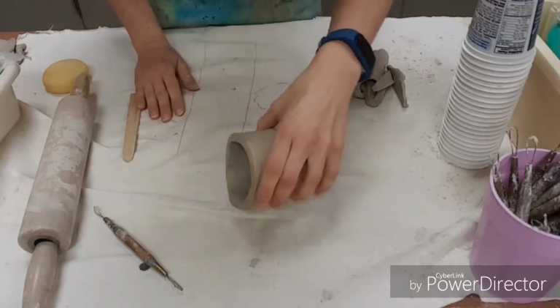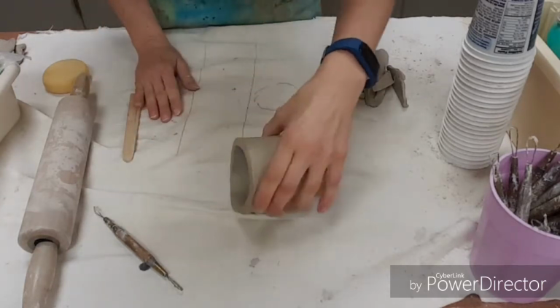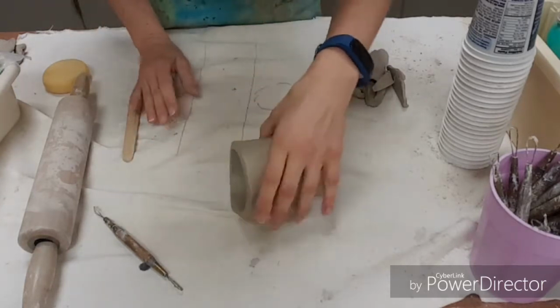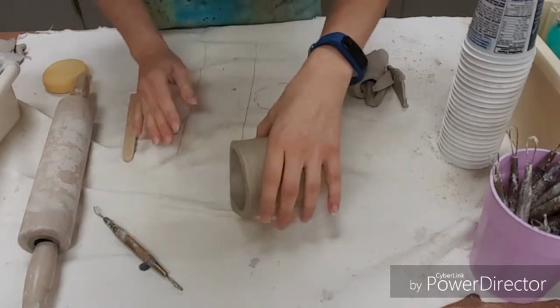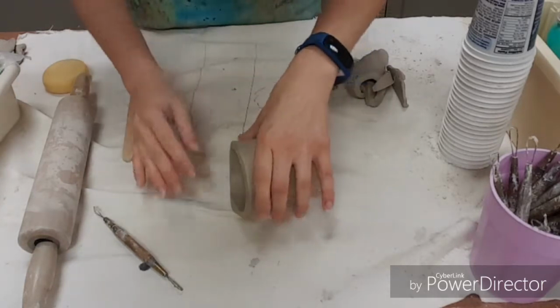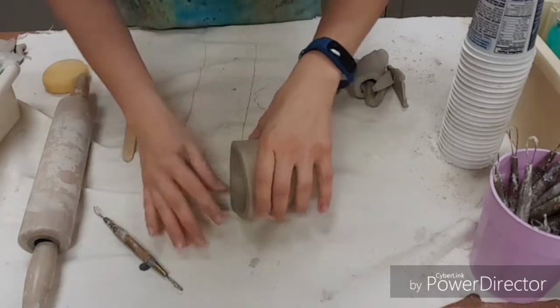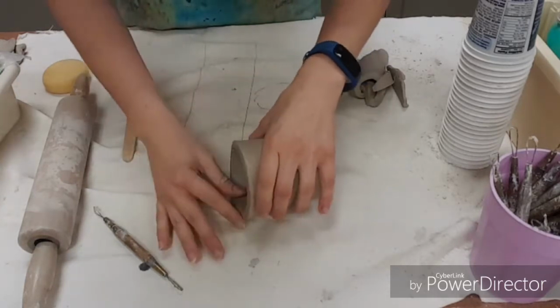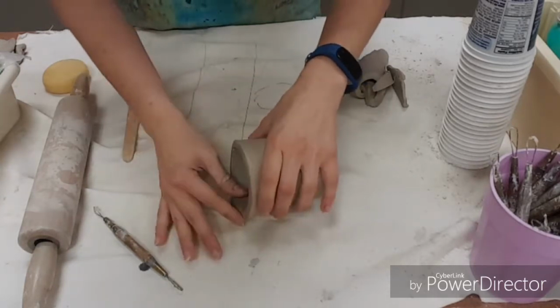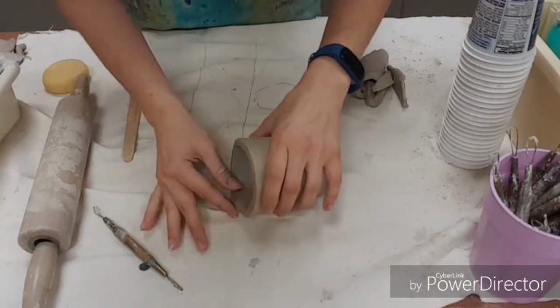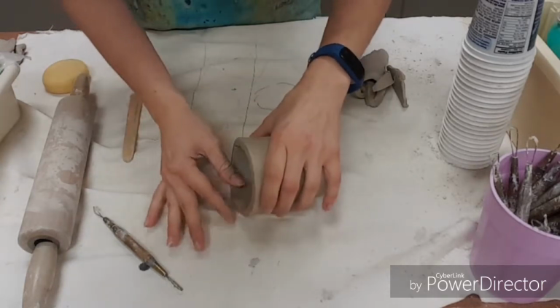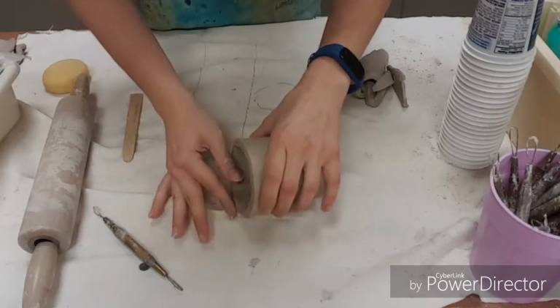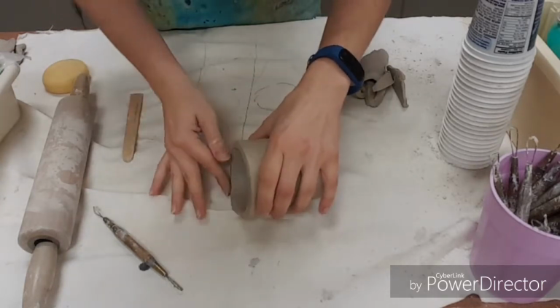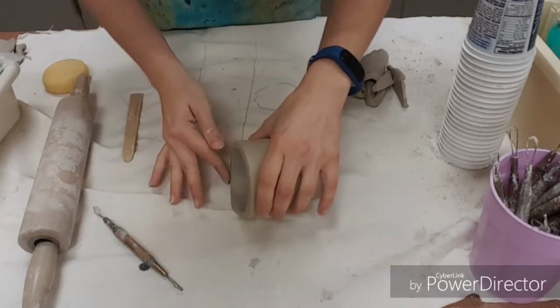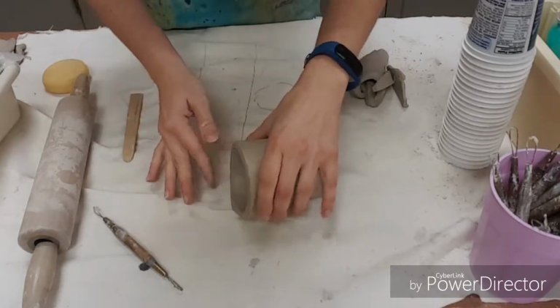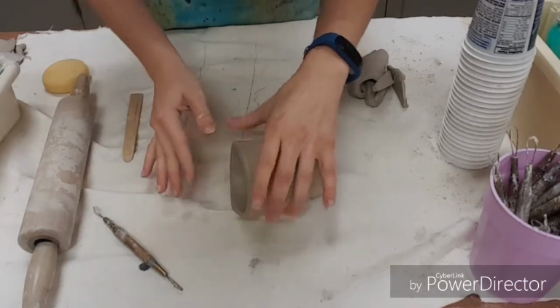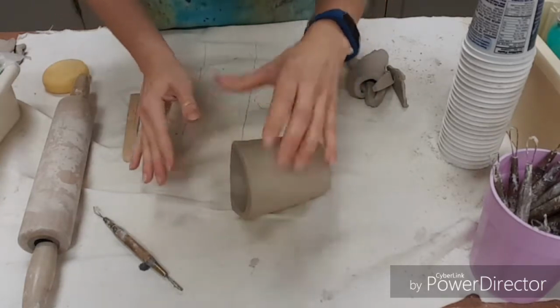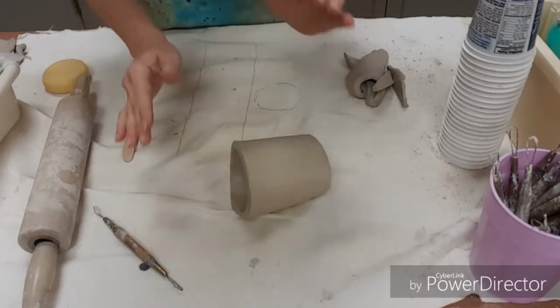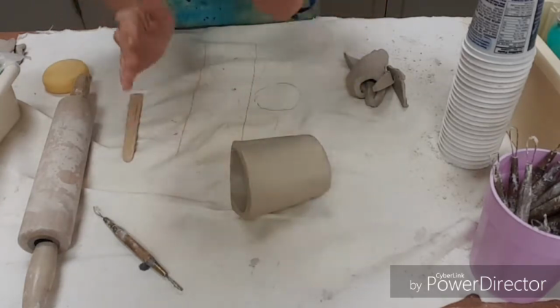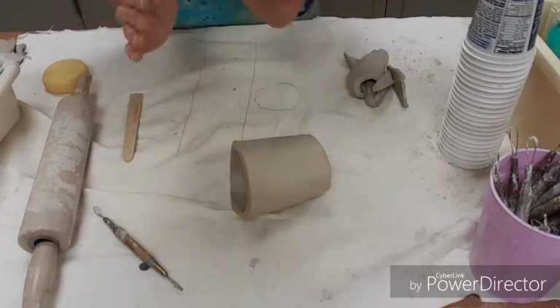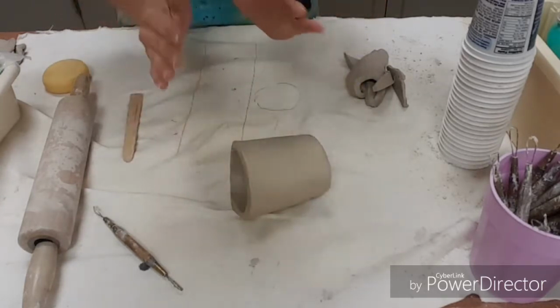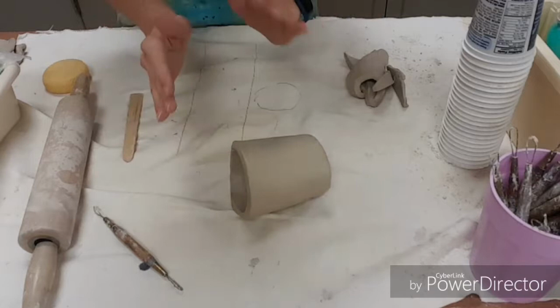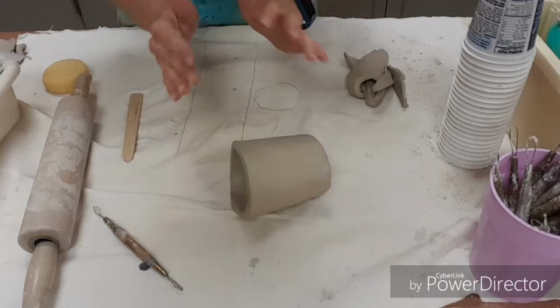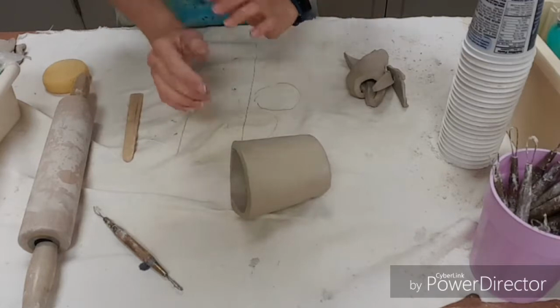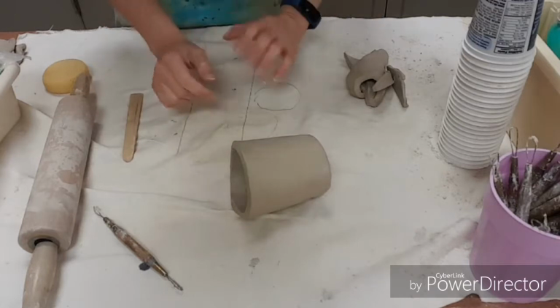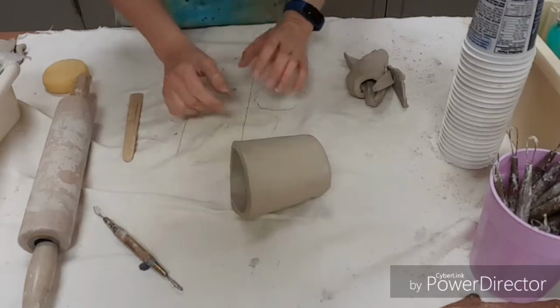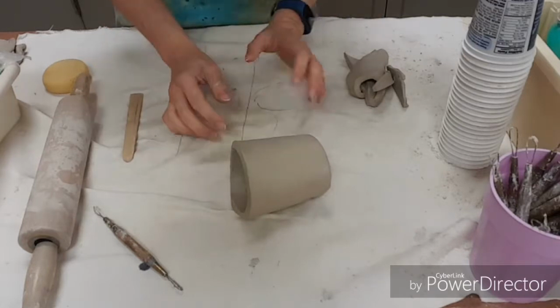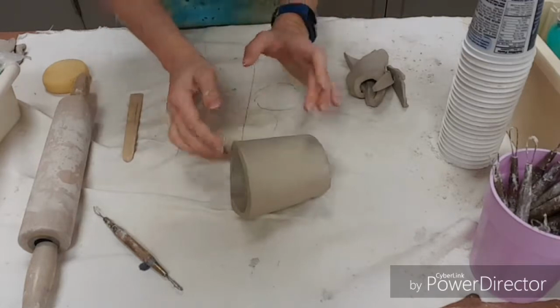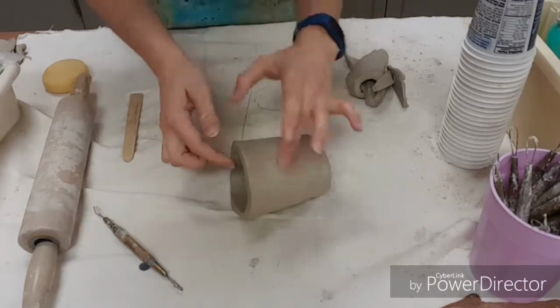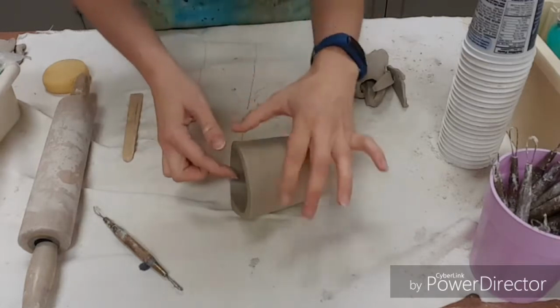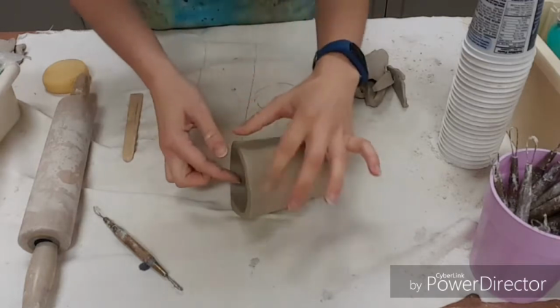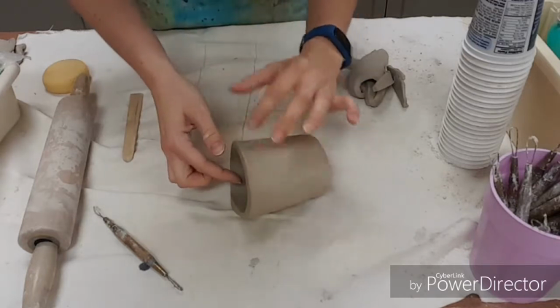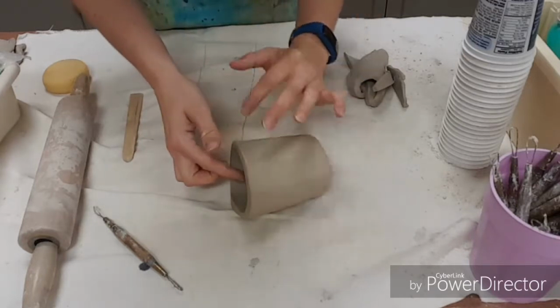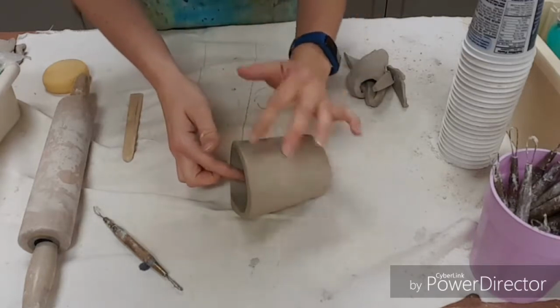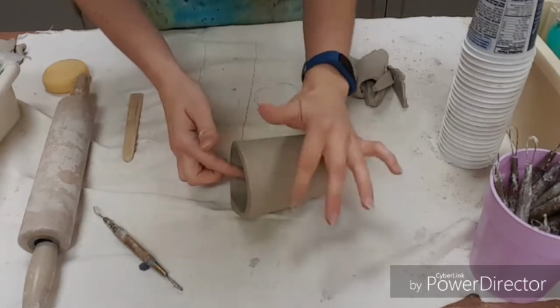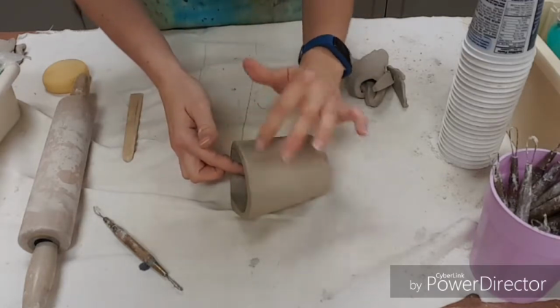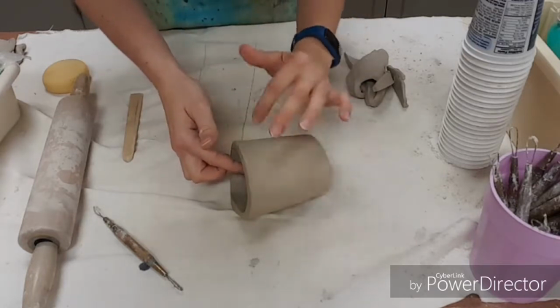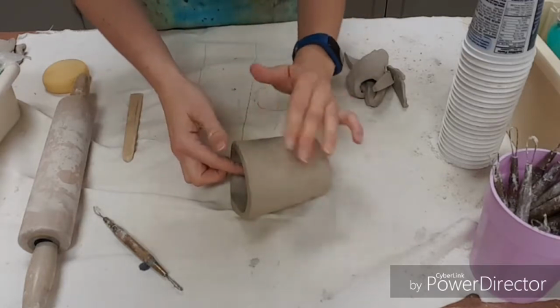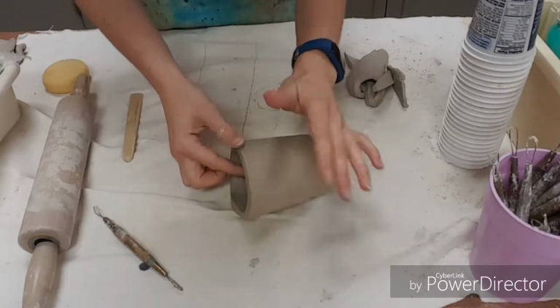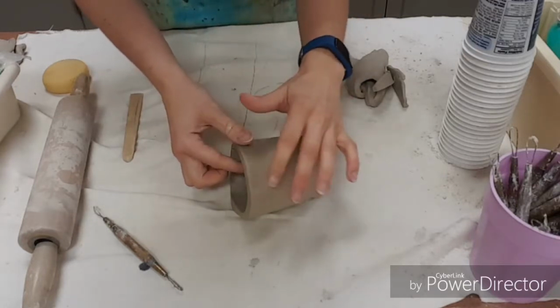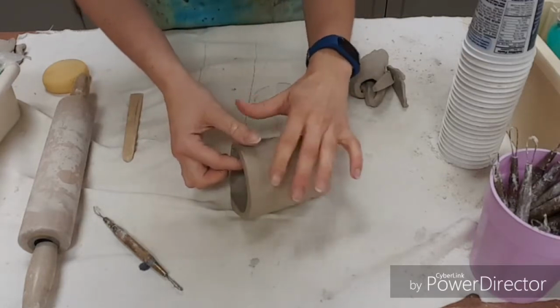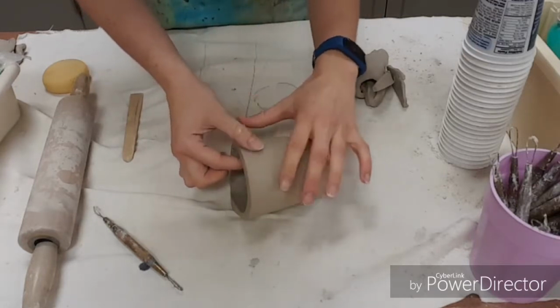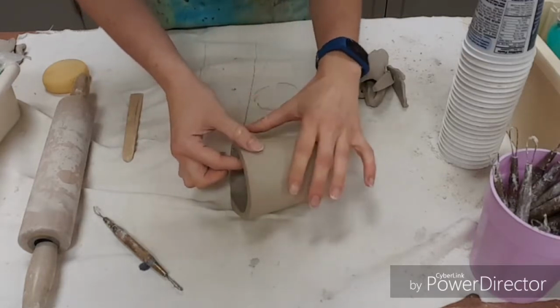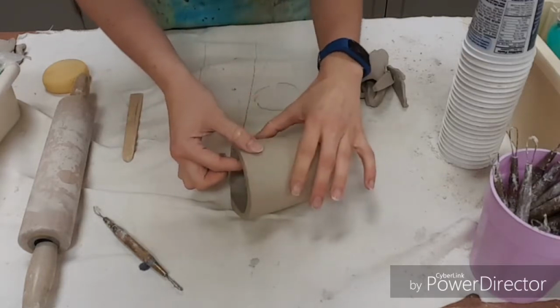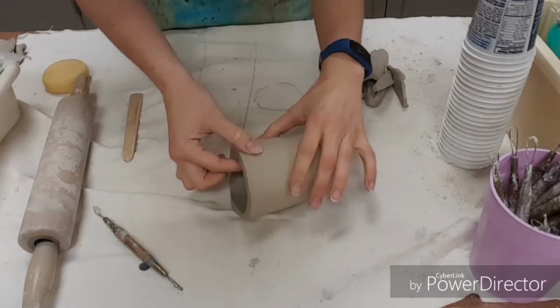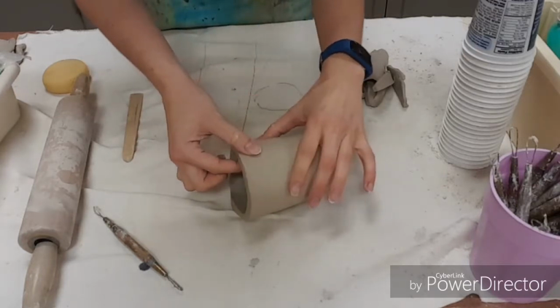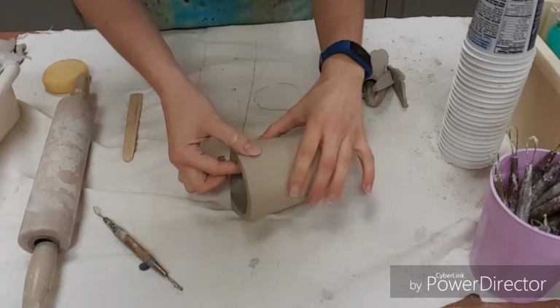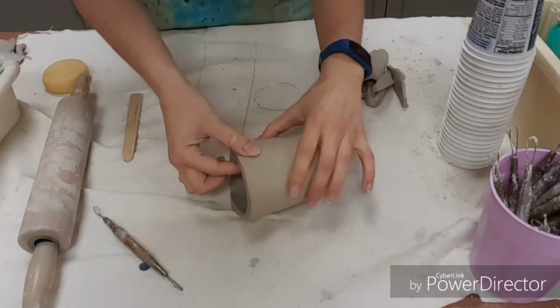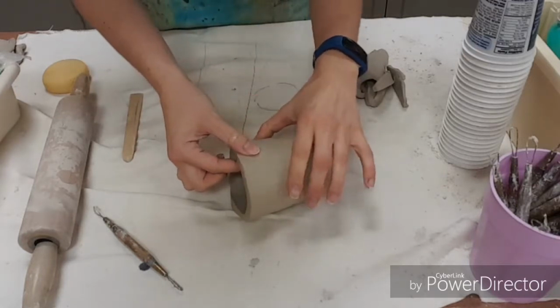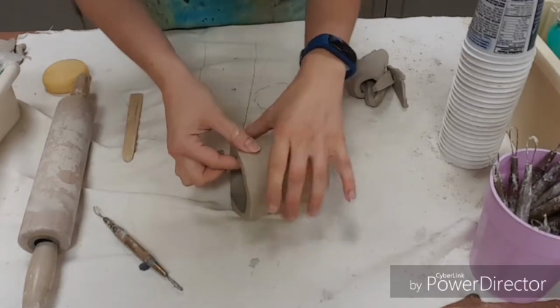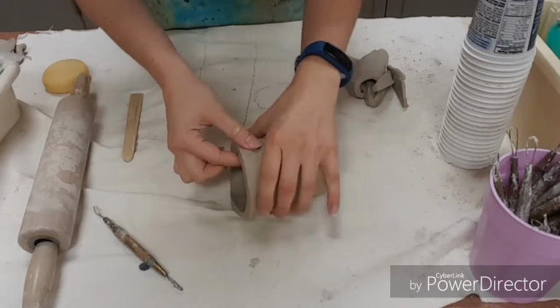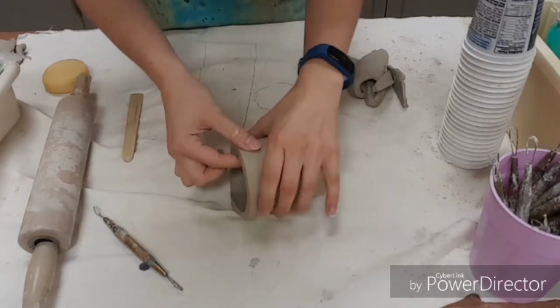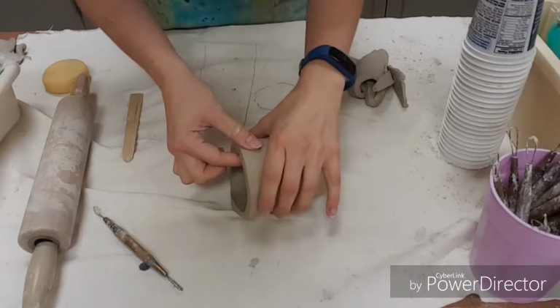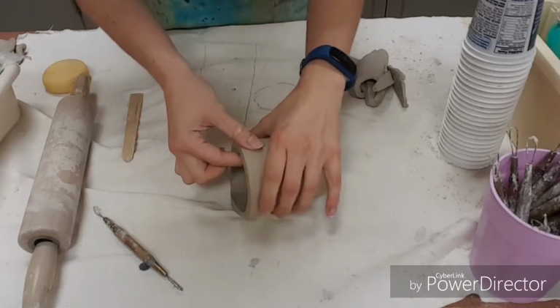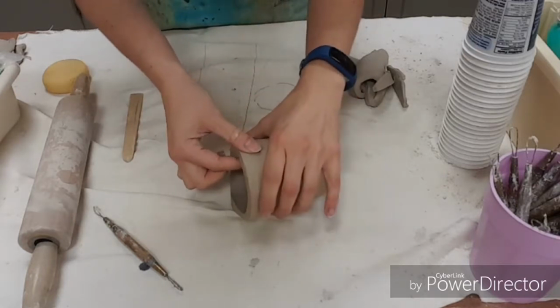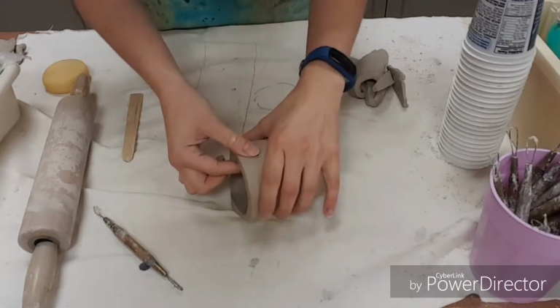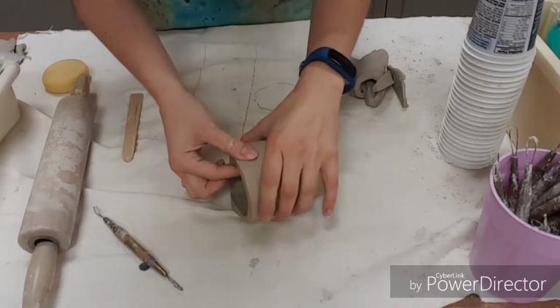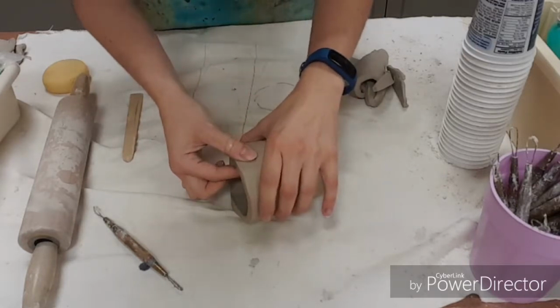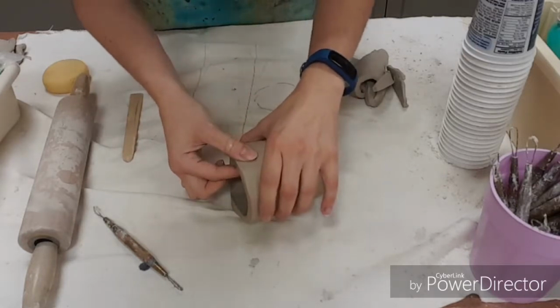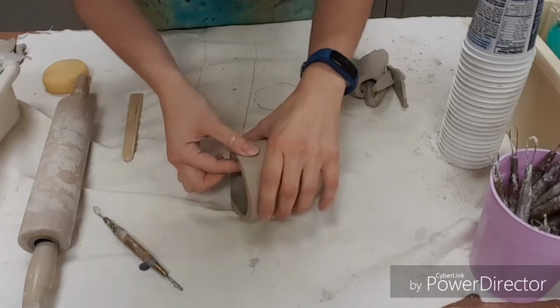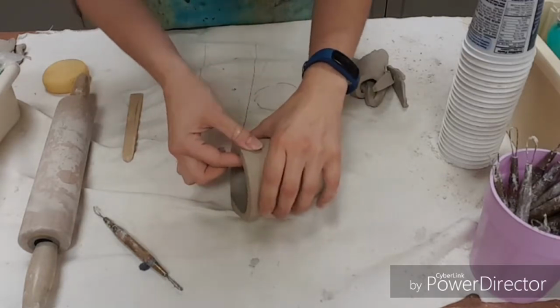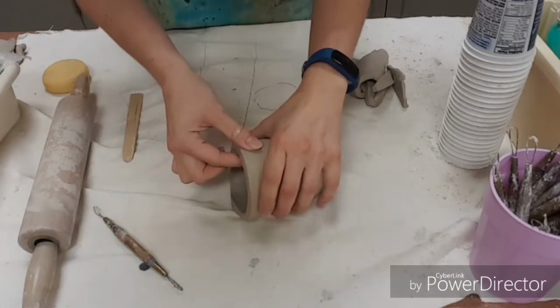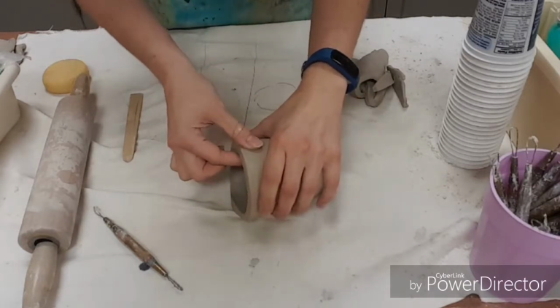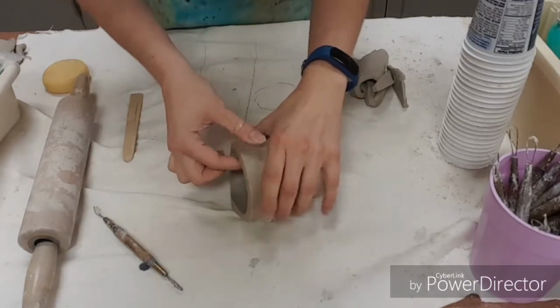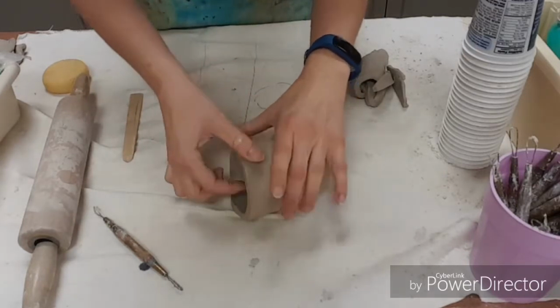Also, when you add your parts, you don't want to make it too top-heavy. If you add too many things right here, this edge is going to cave in.